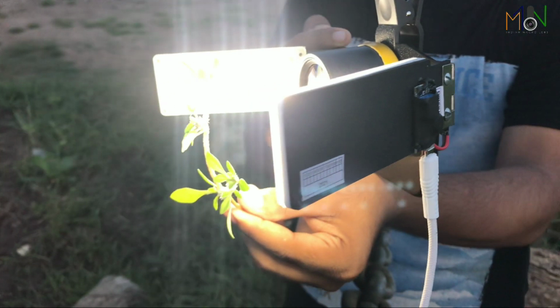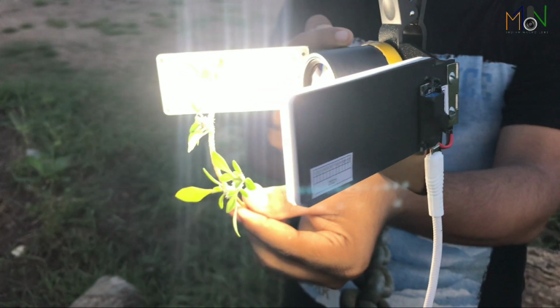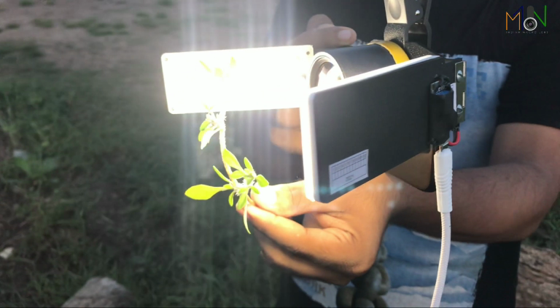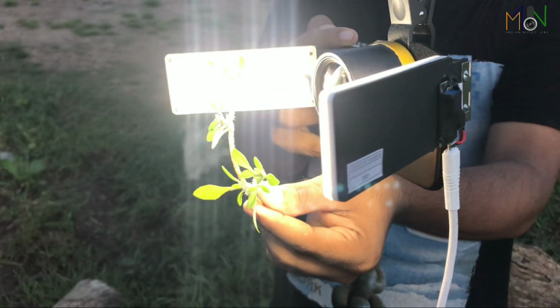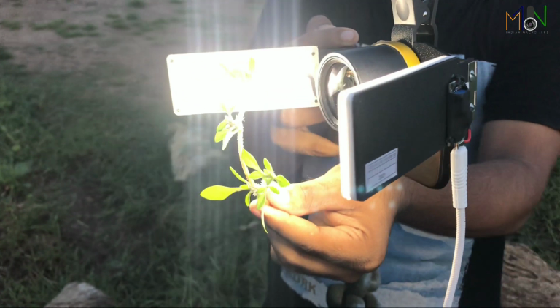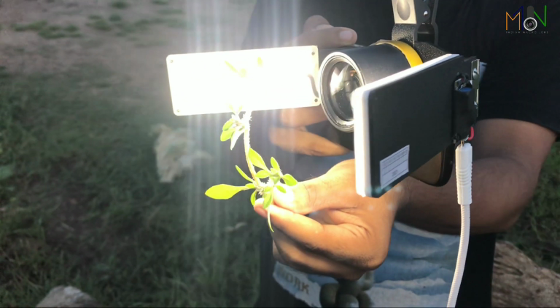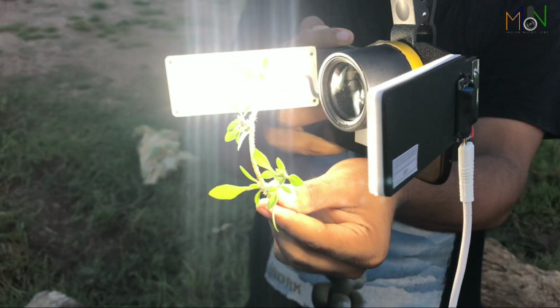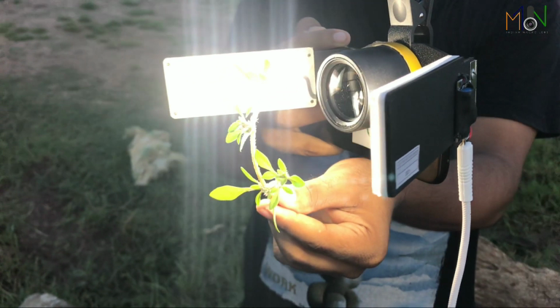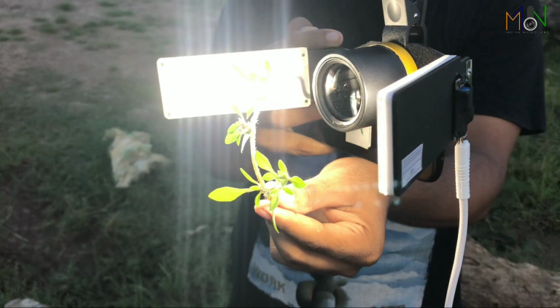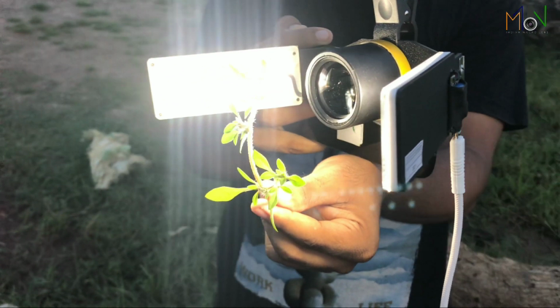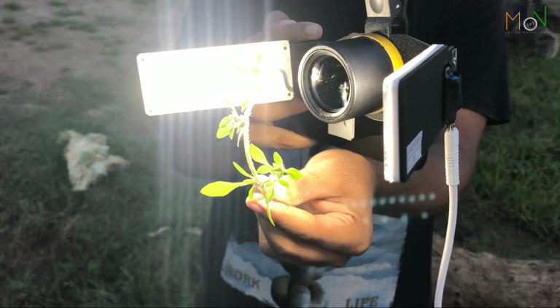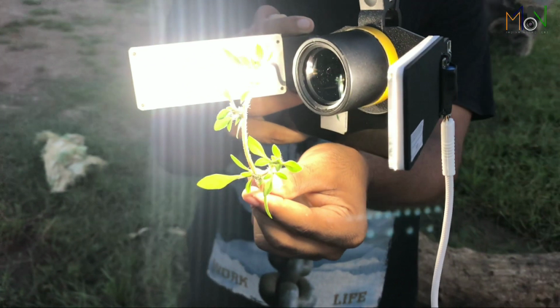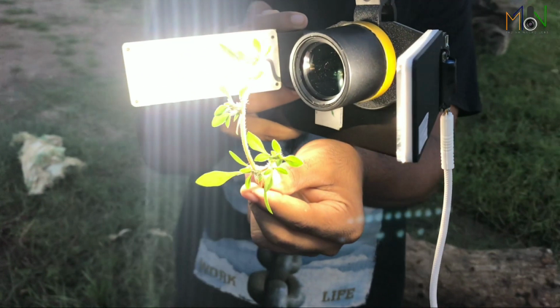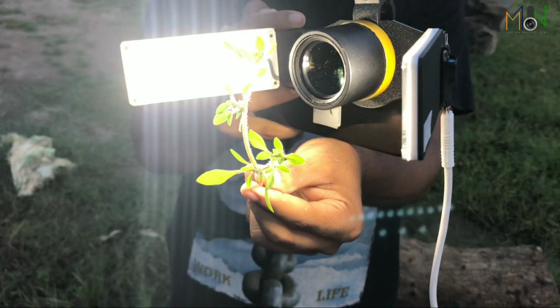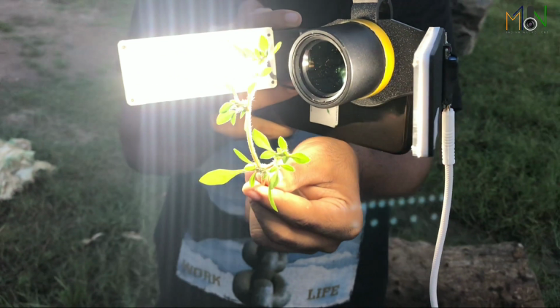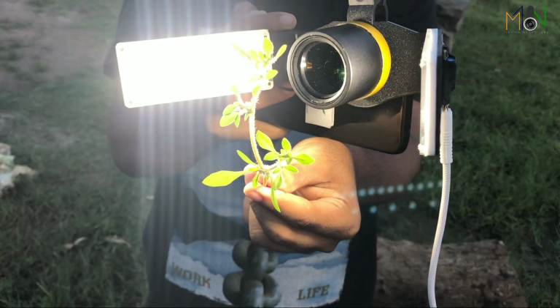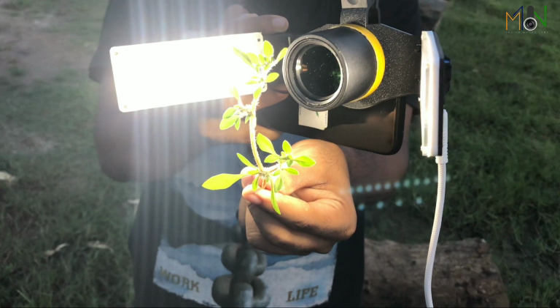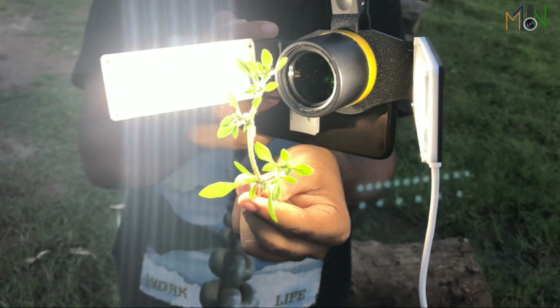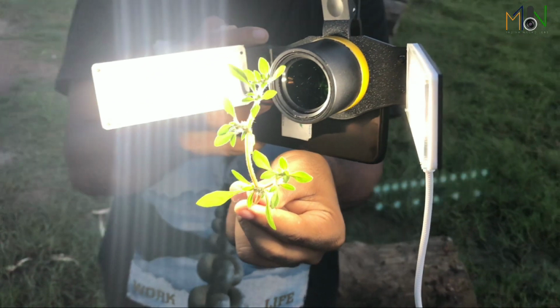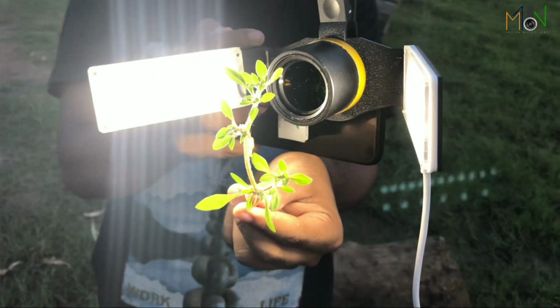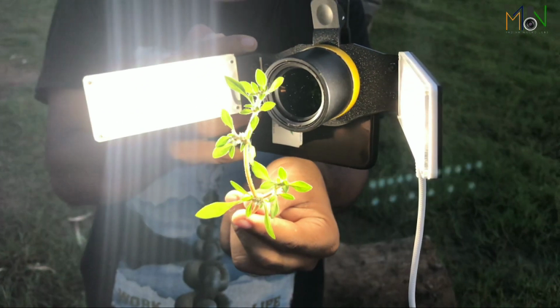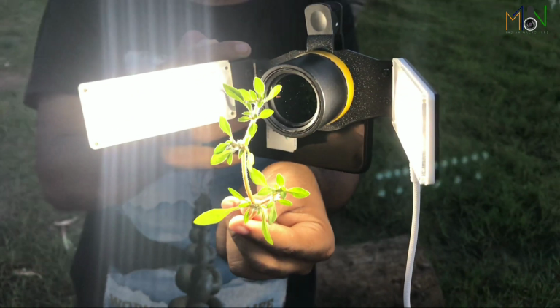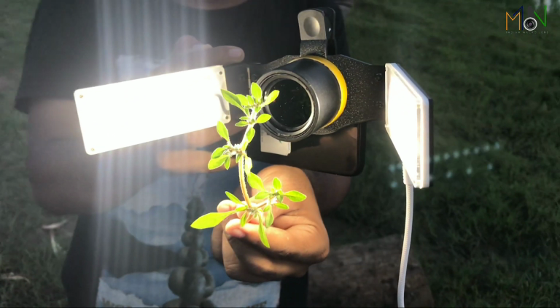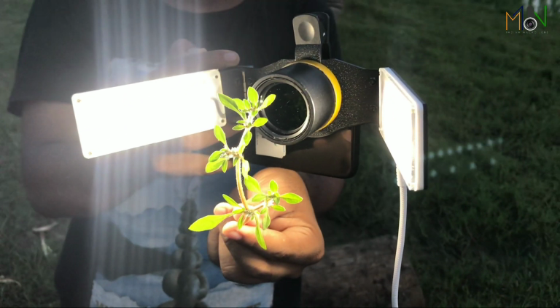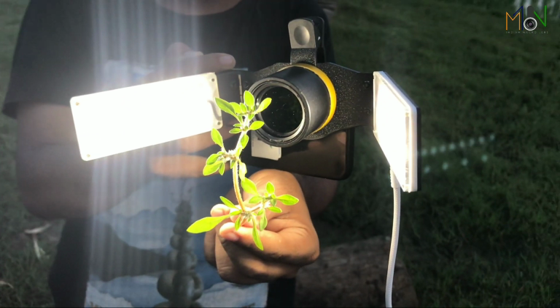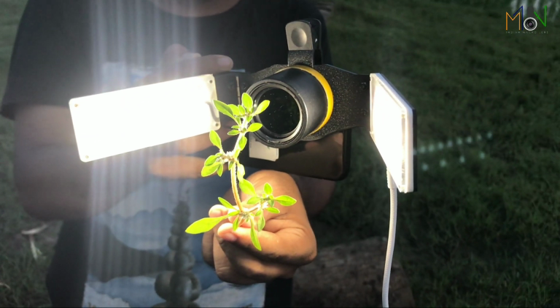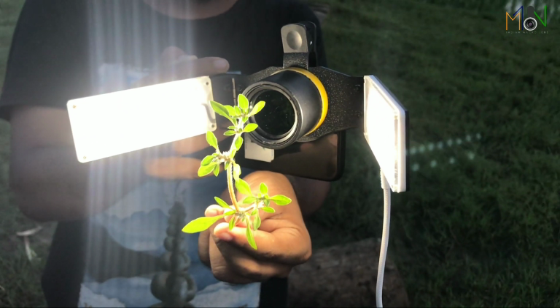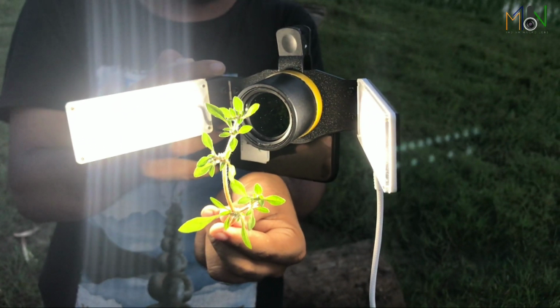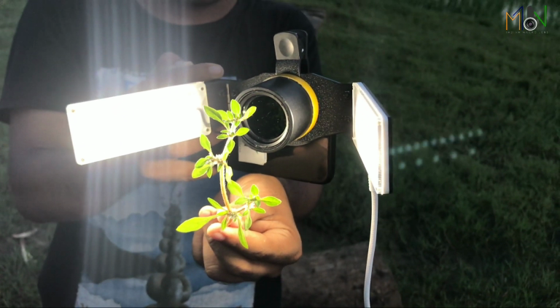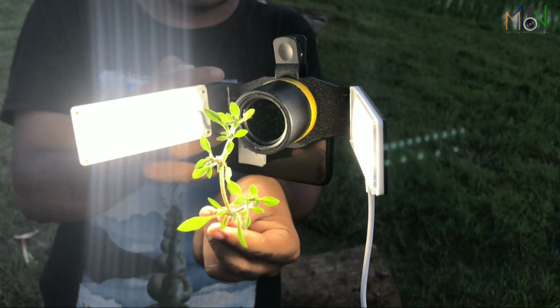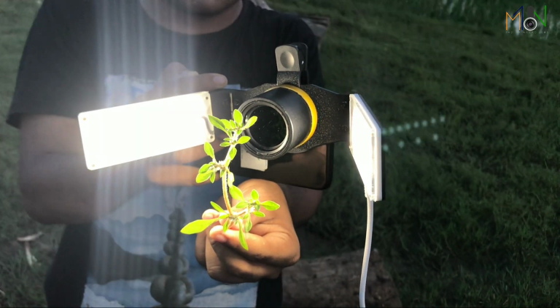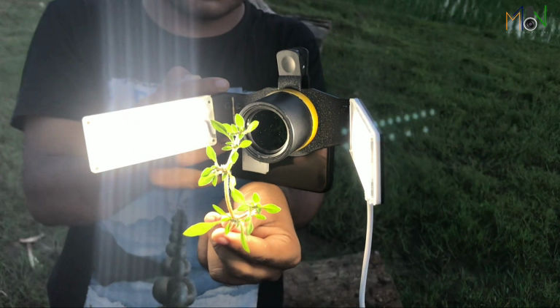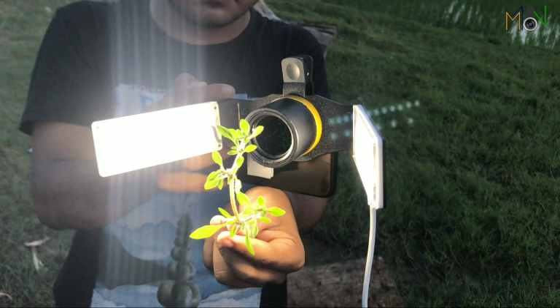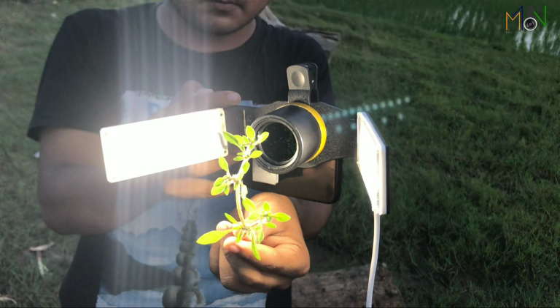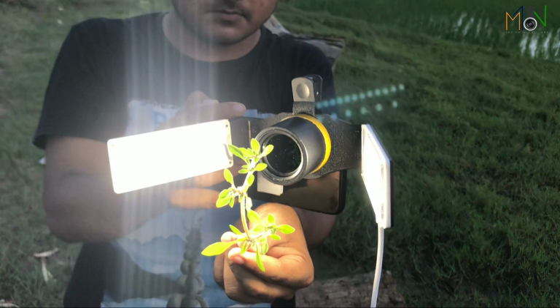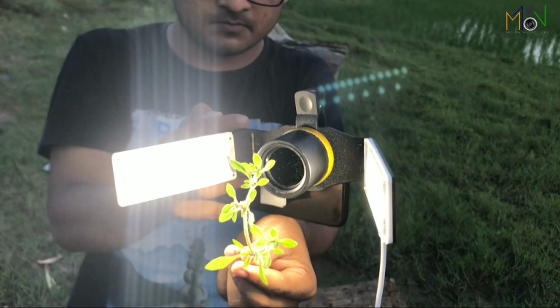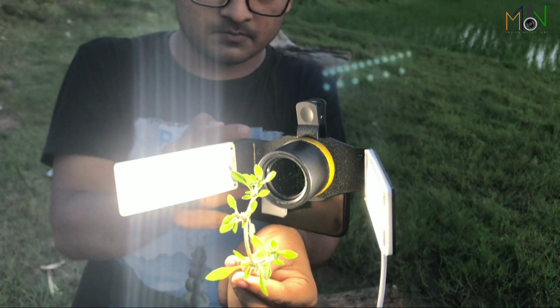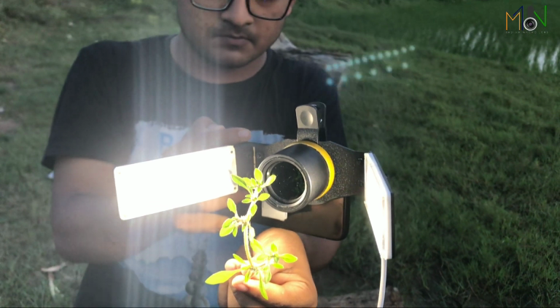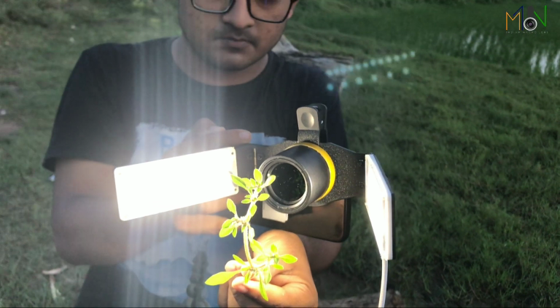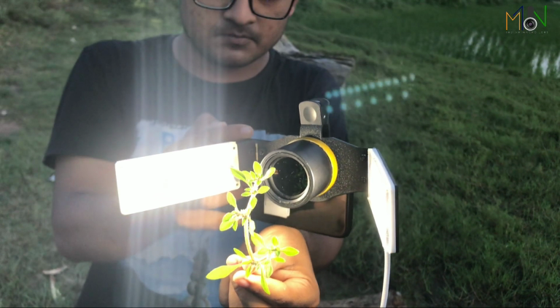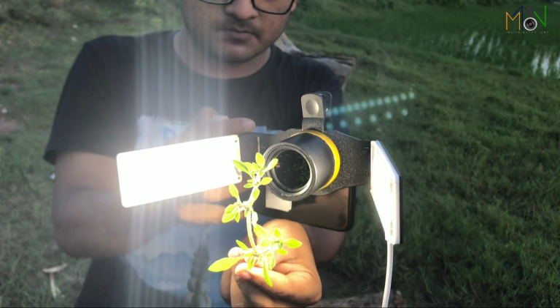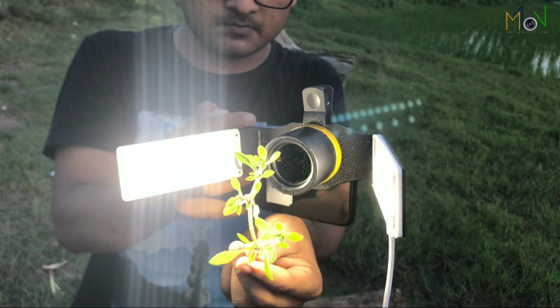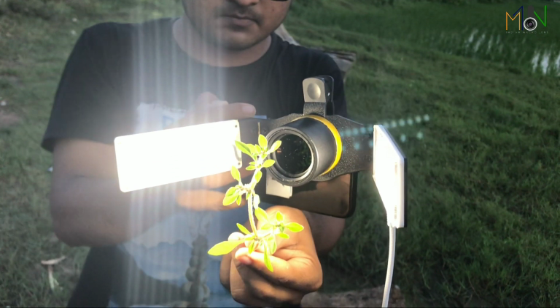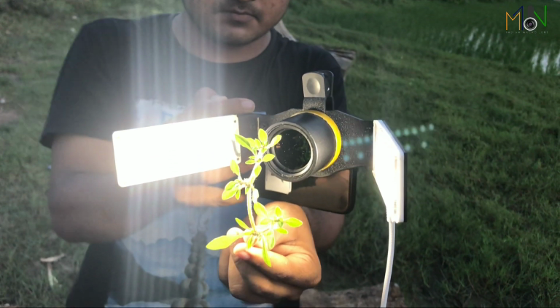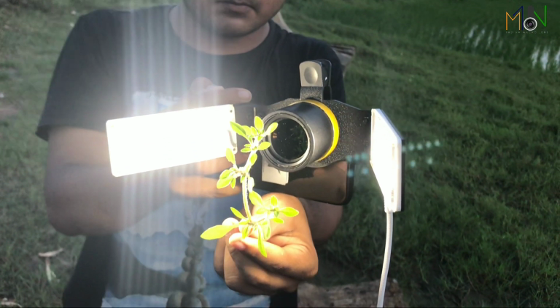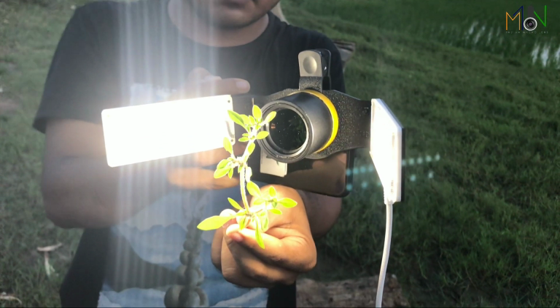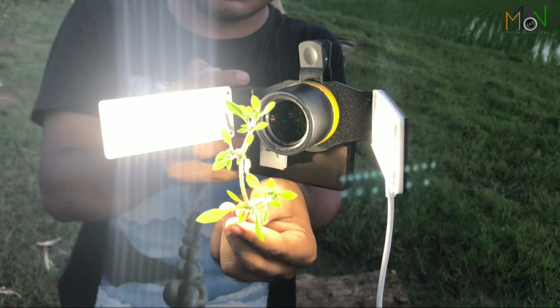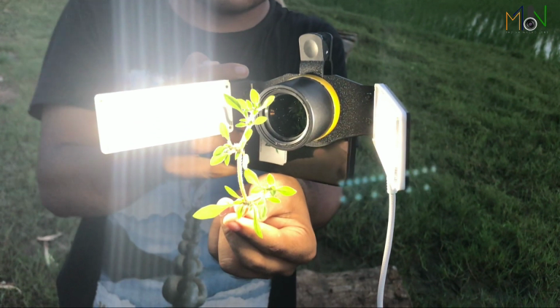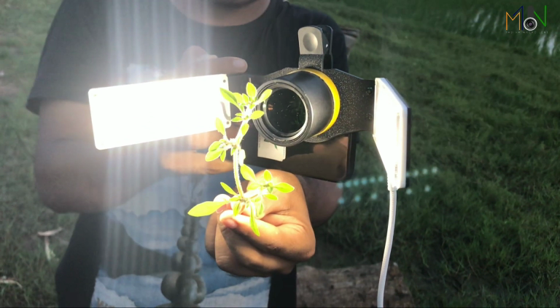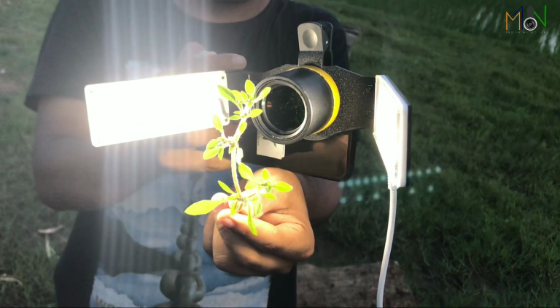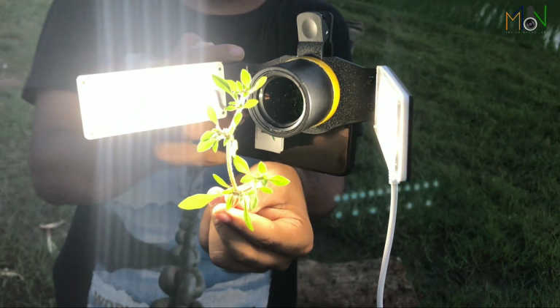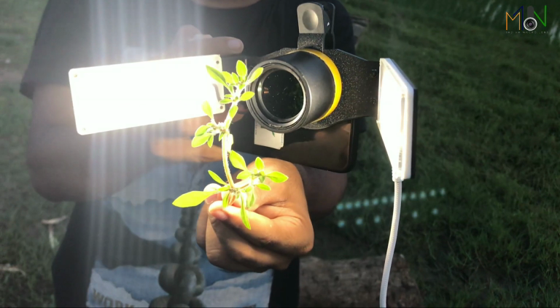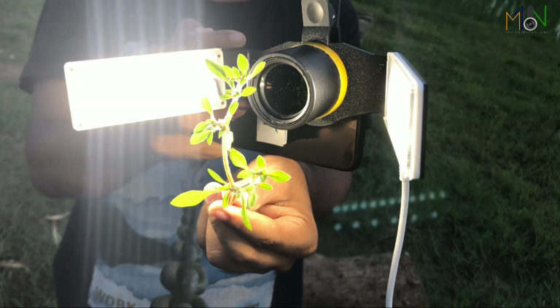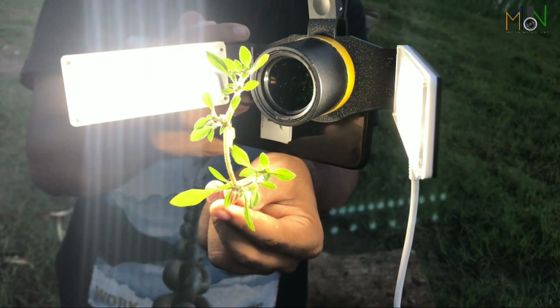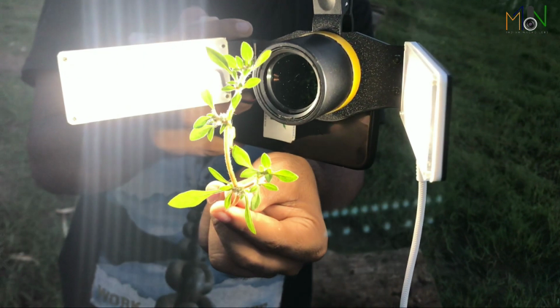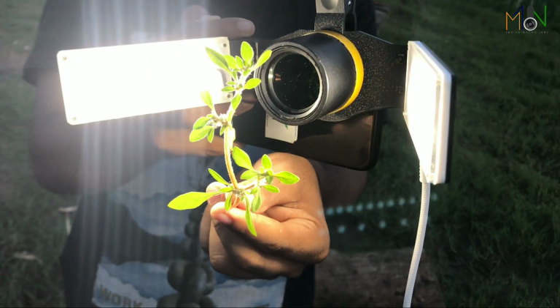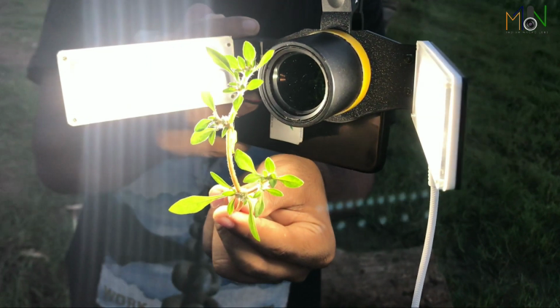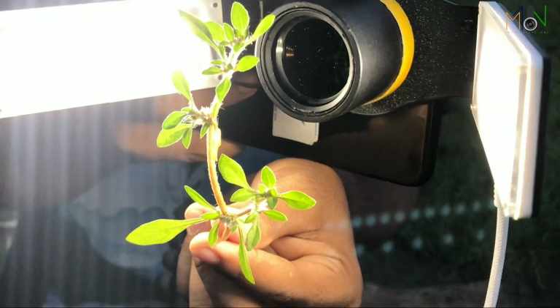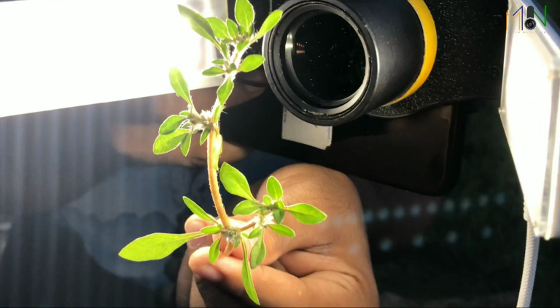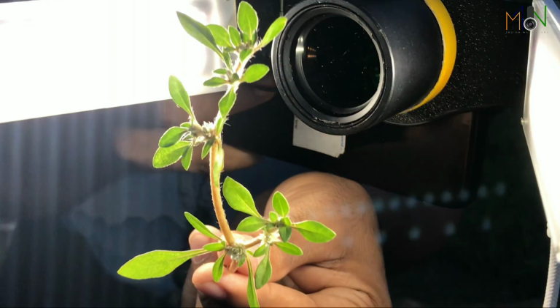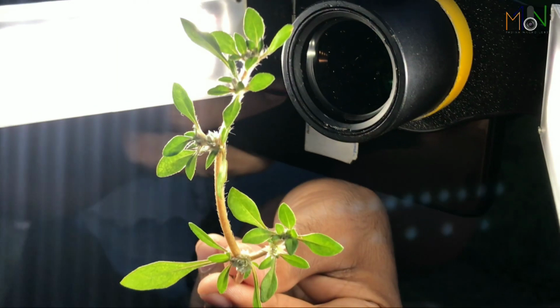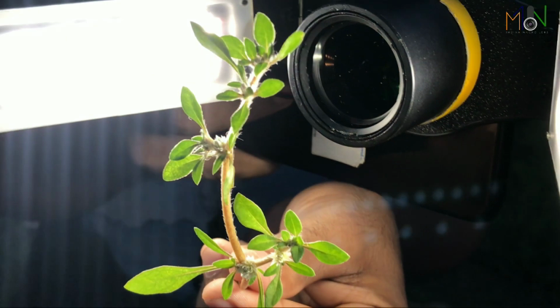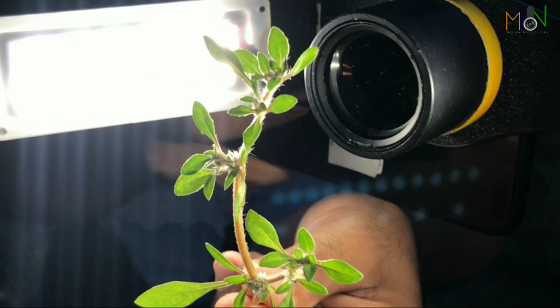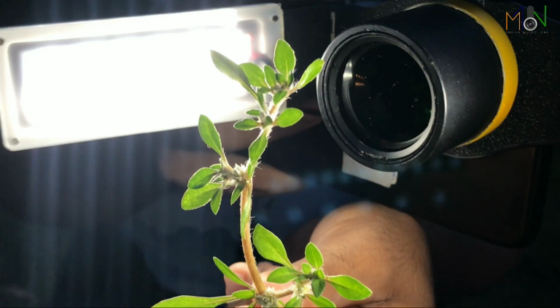This light is made of 36 LED lights, so you can imagine the power of the light.